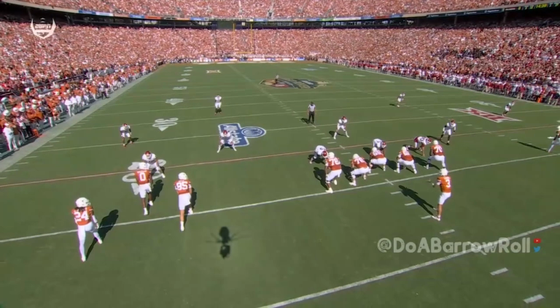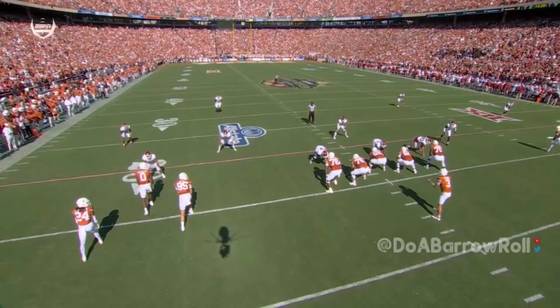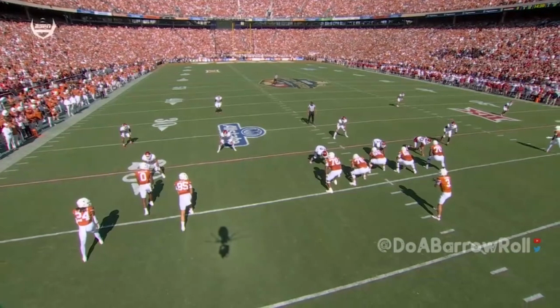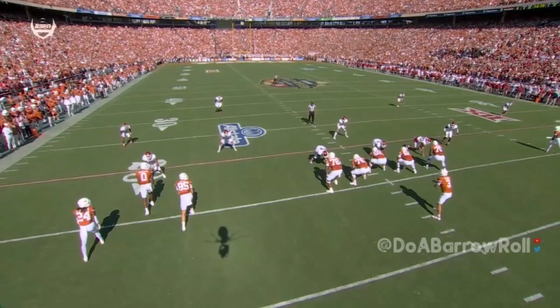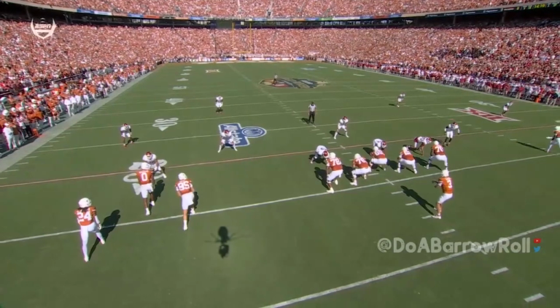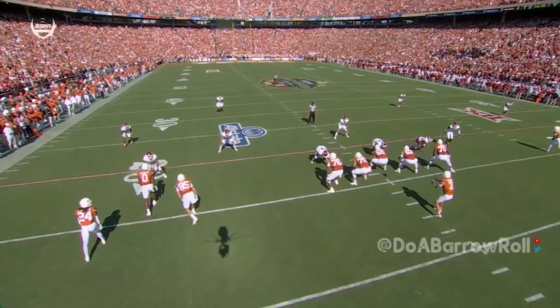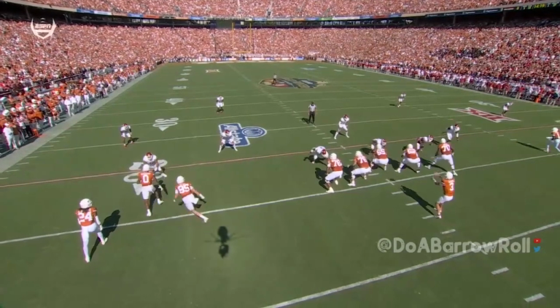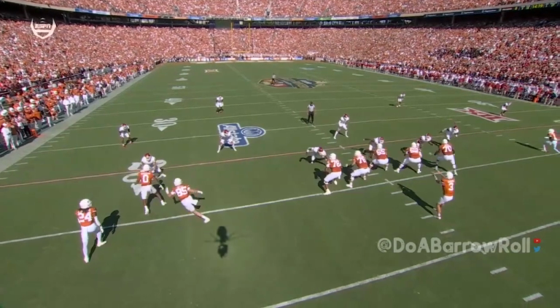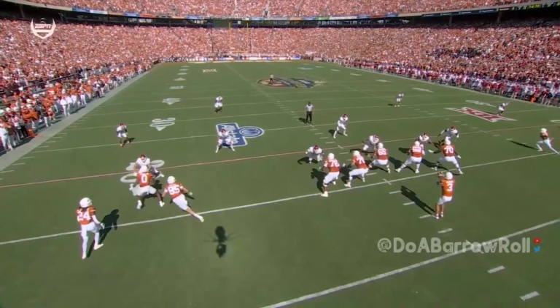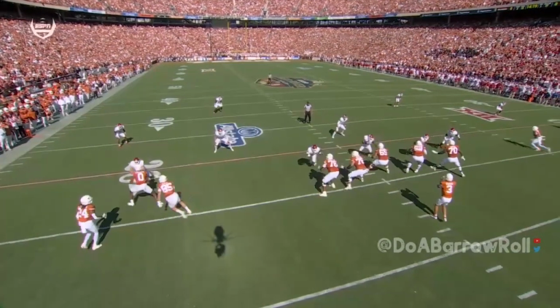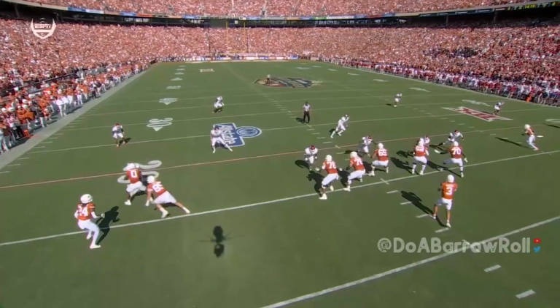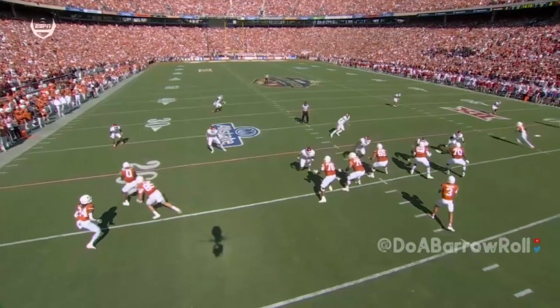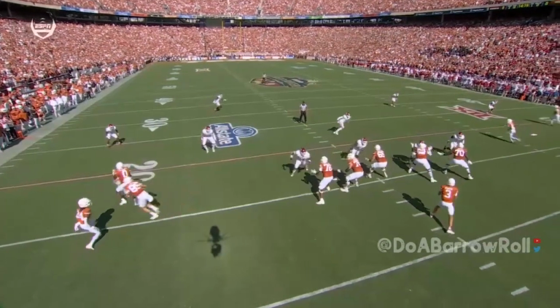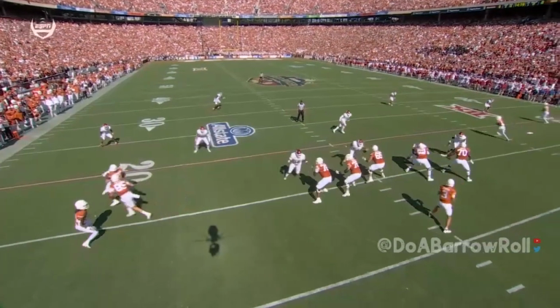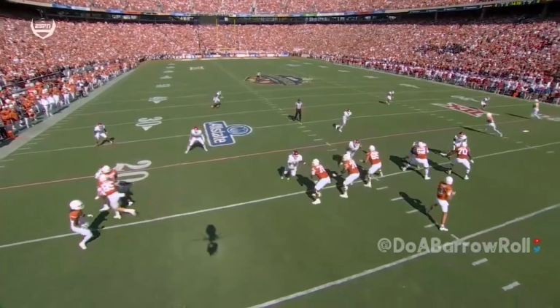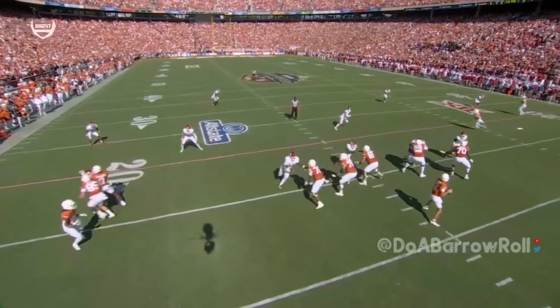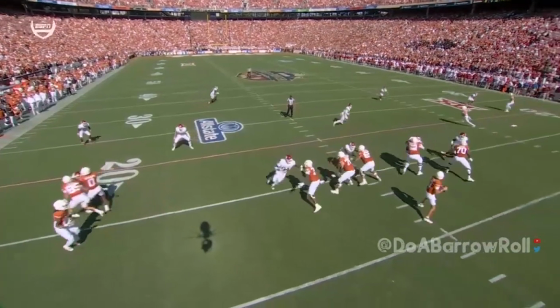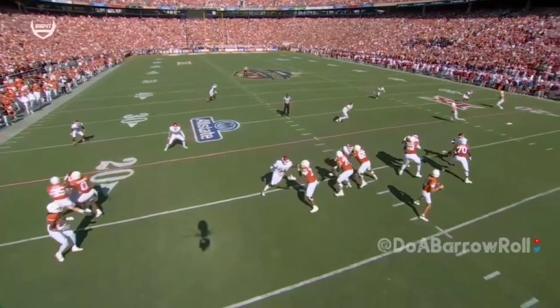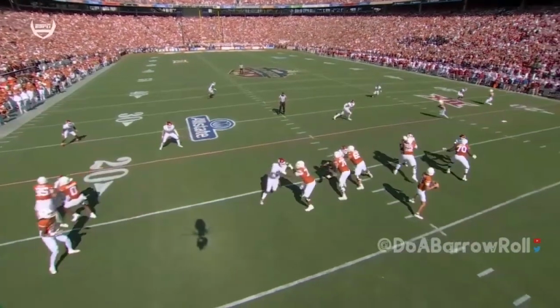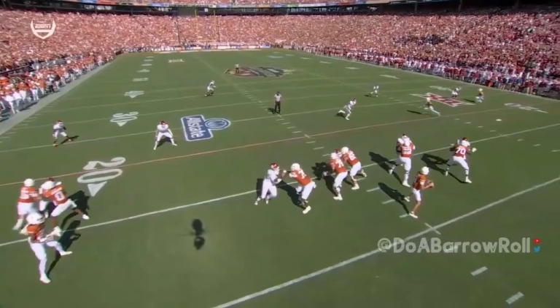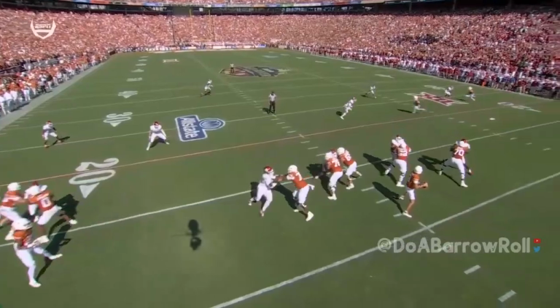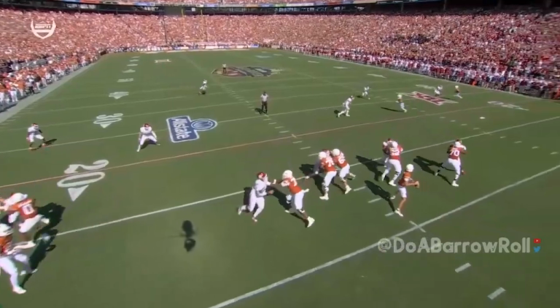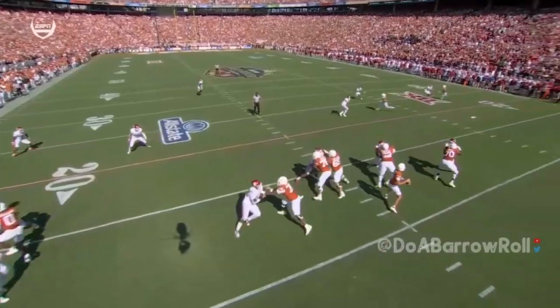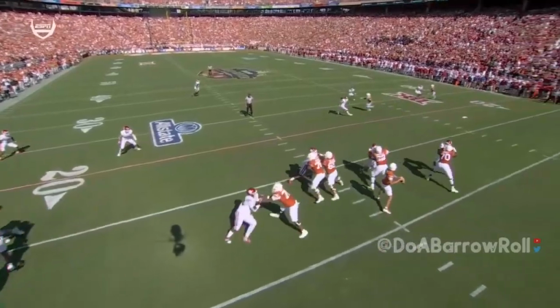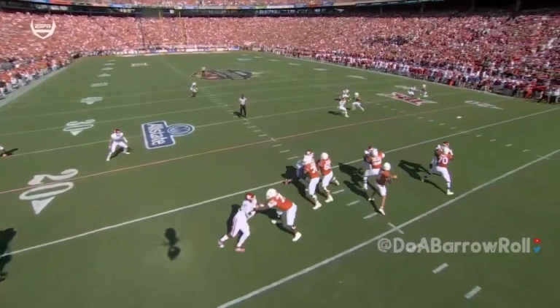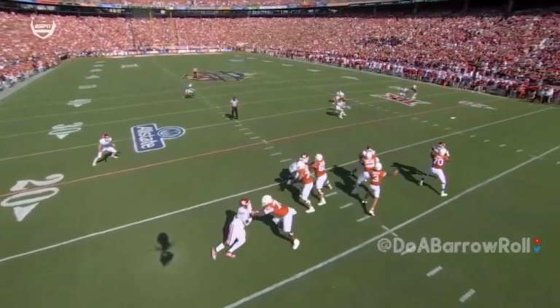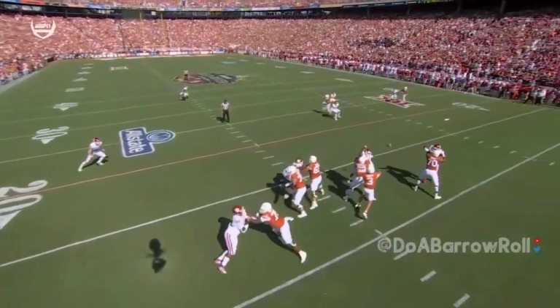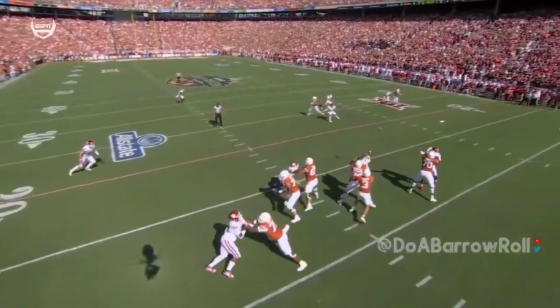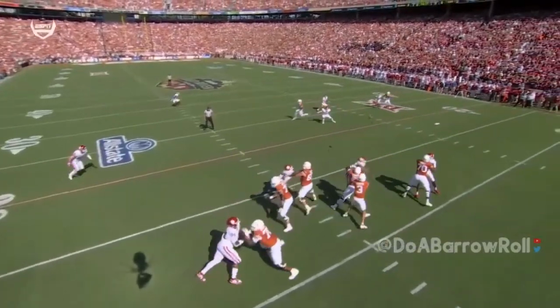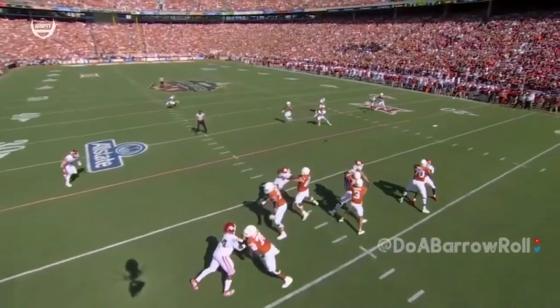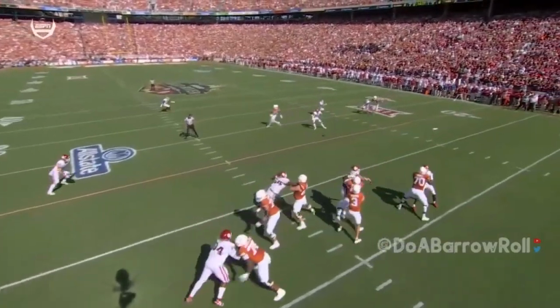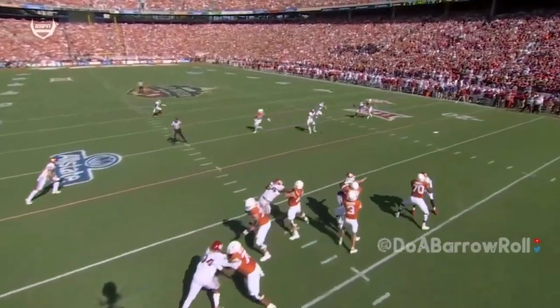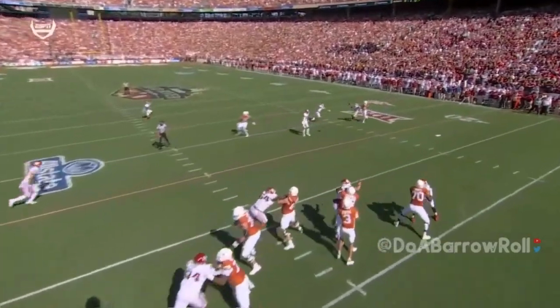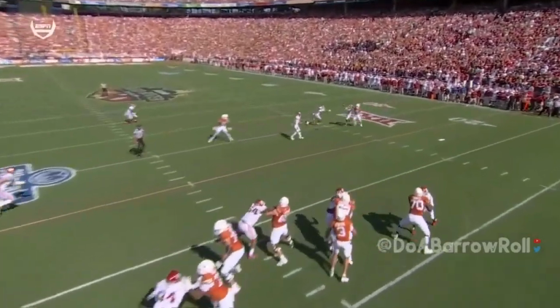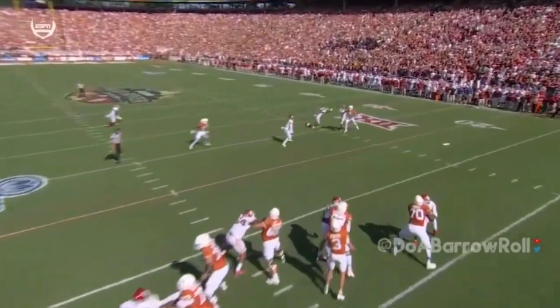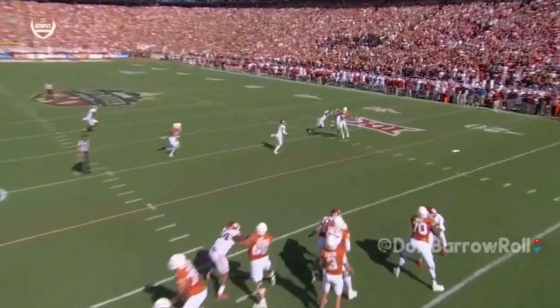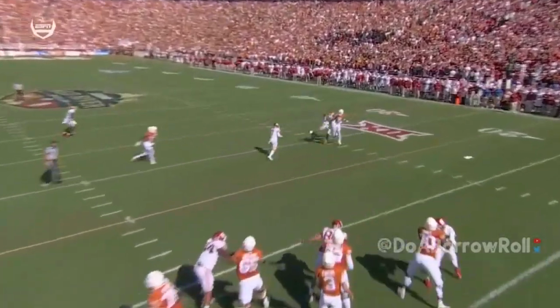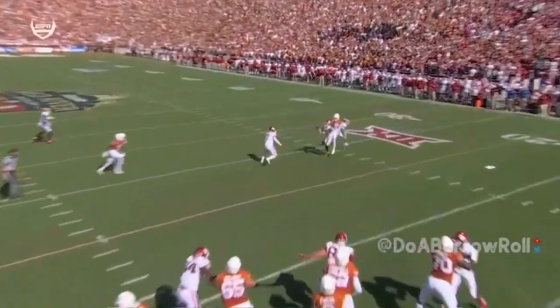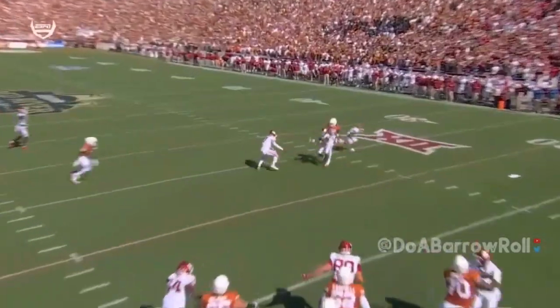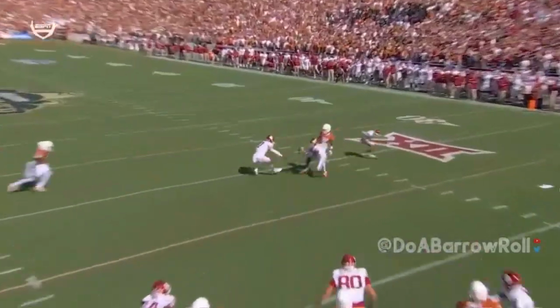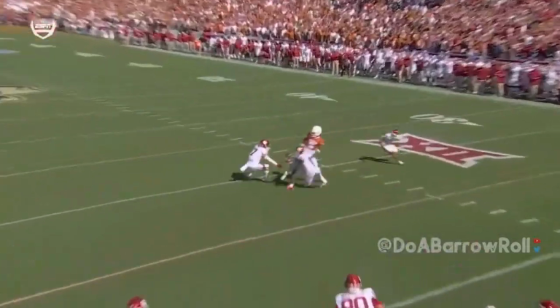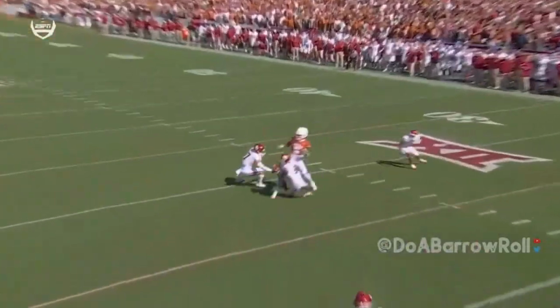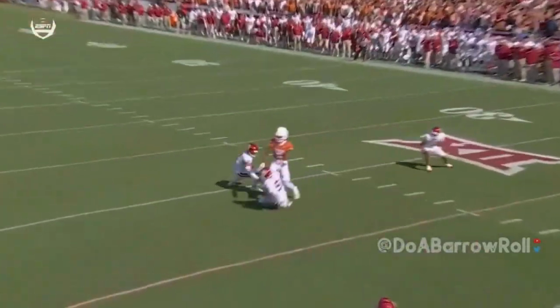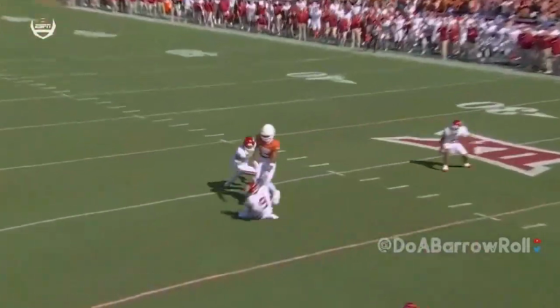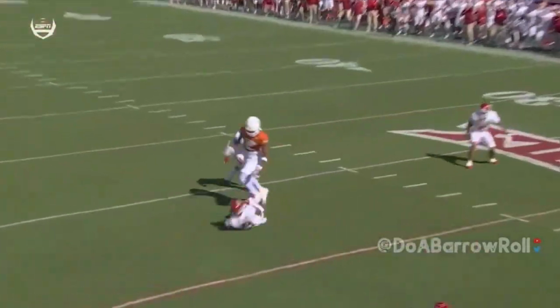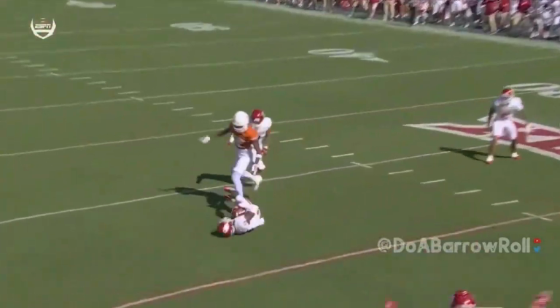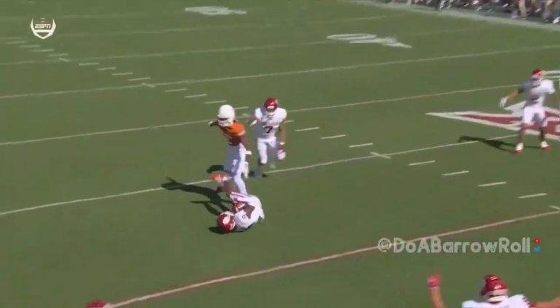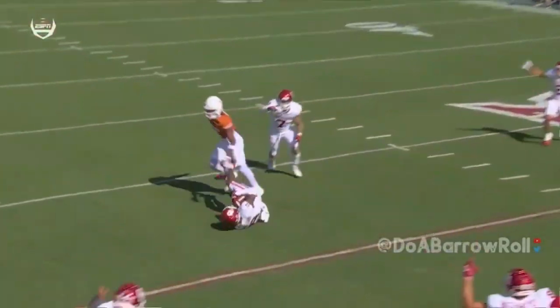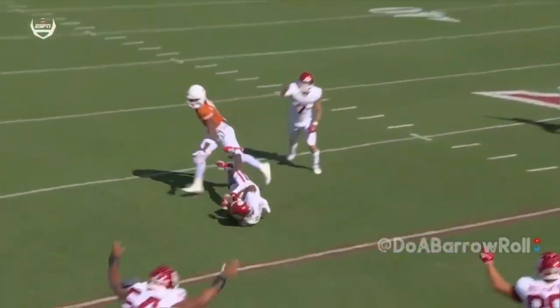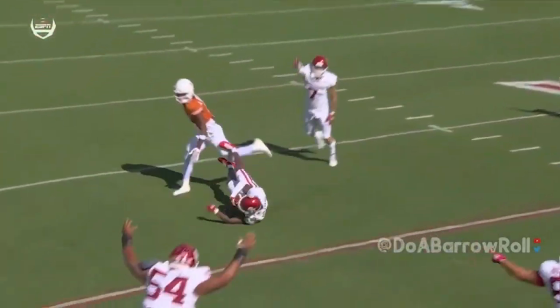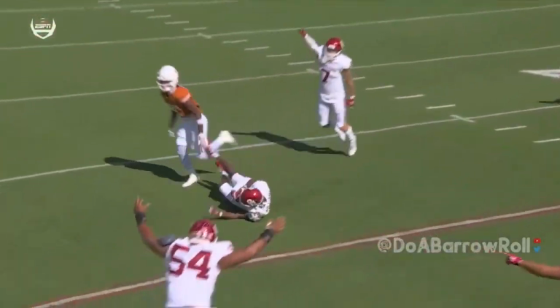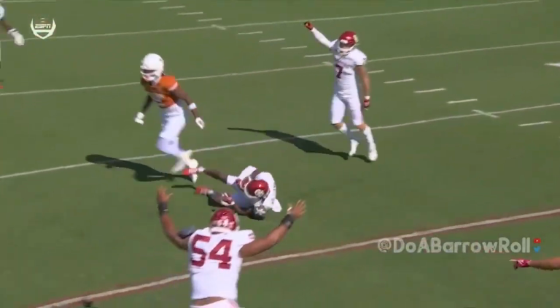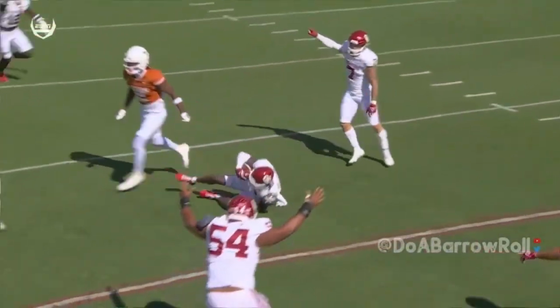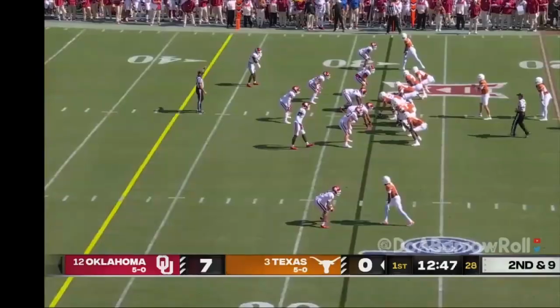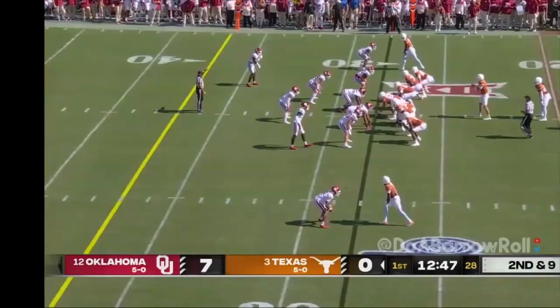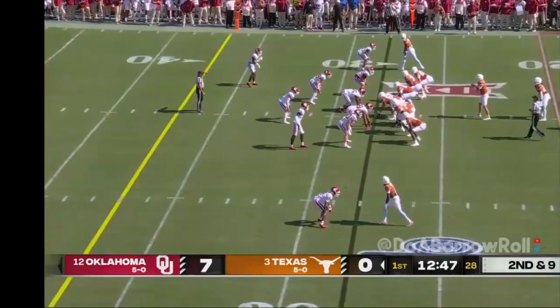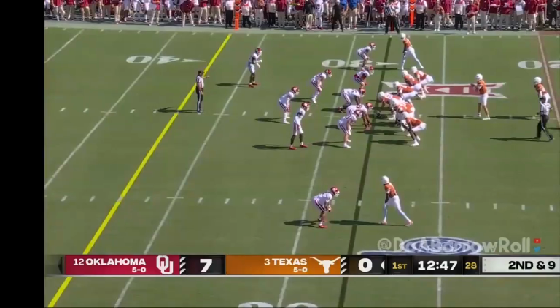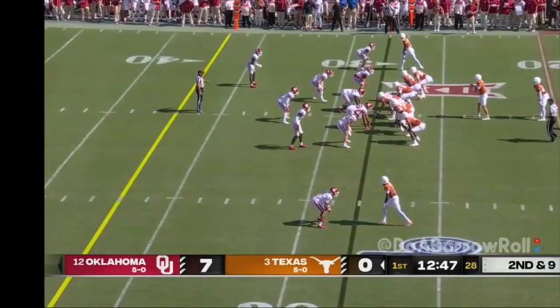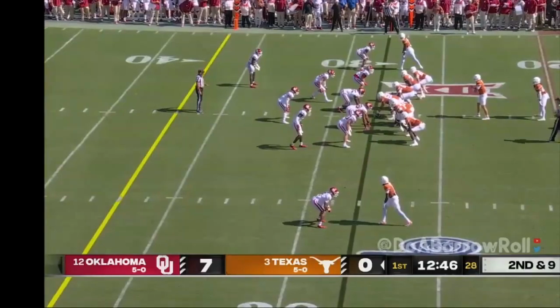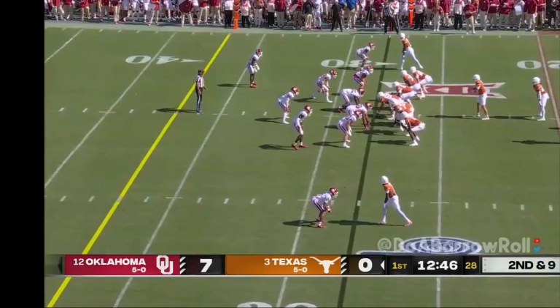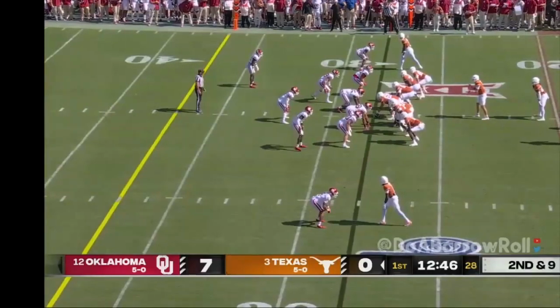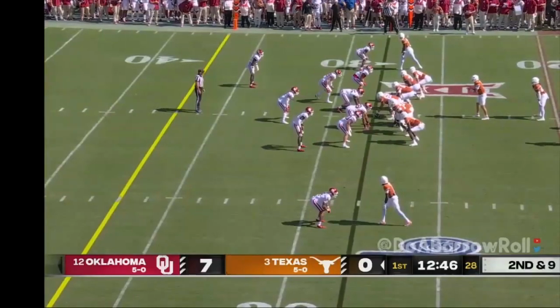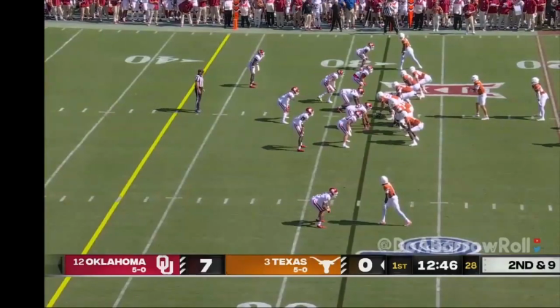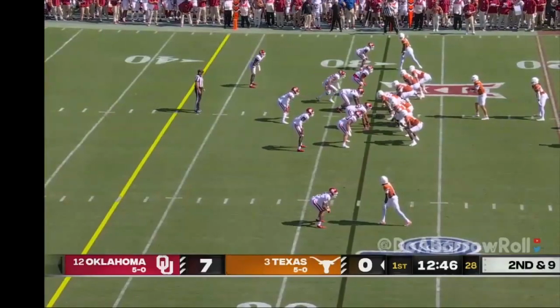Watch the hesitation by Ewers — he's unsure, he's unsure, he throws it anyway. That comes from last year's nightmare.